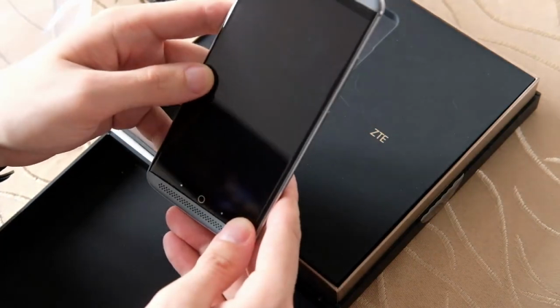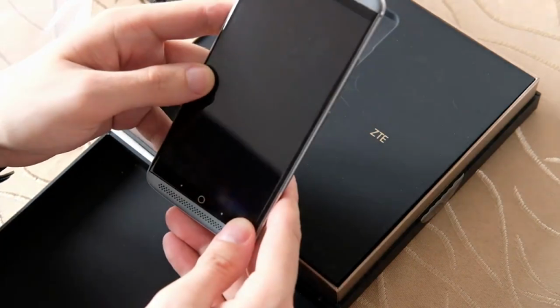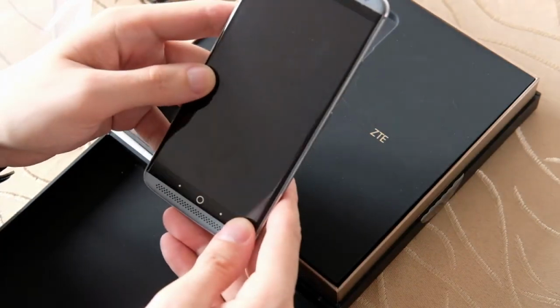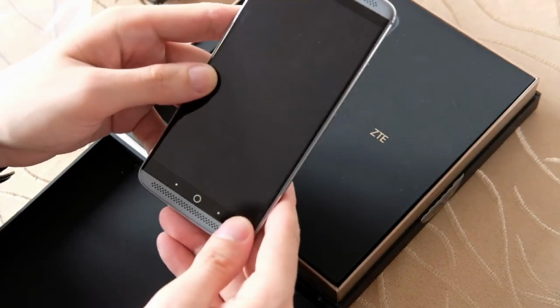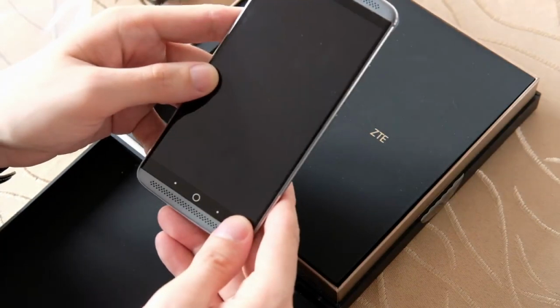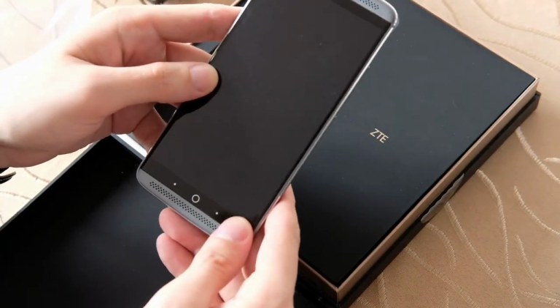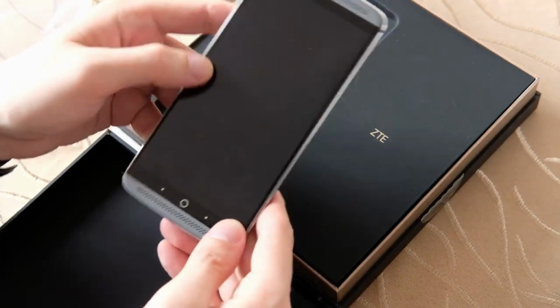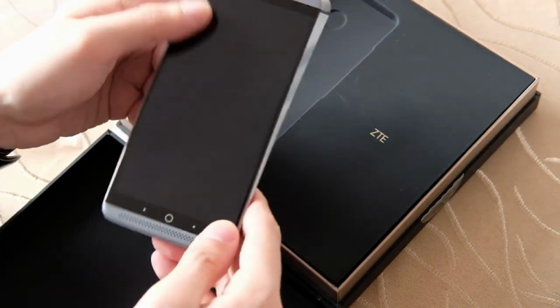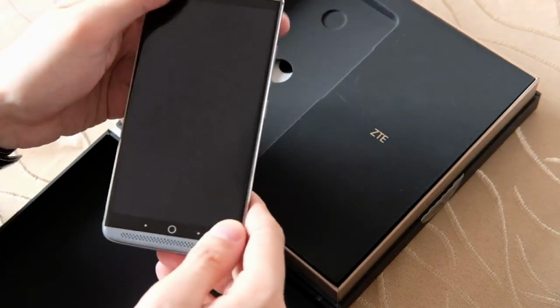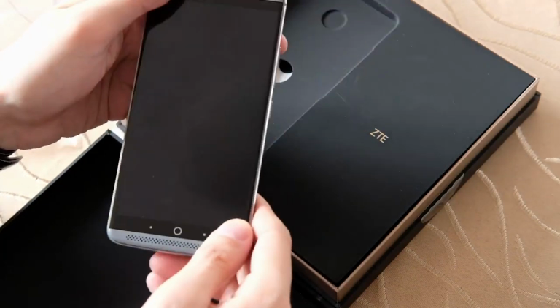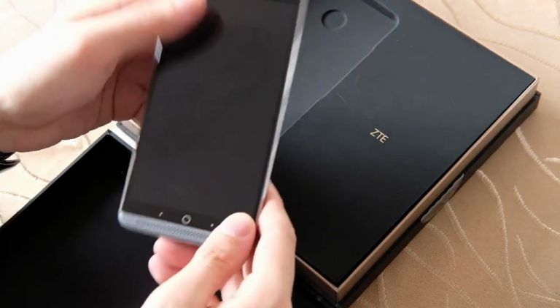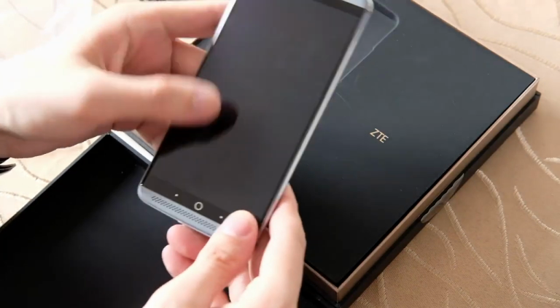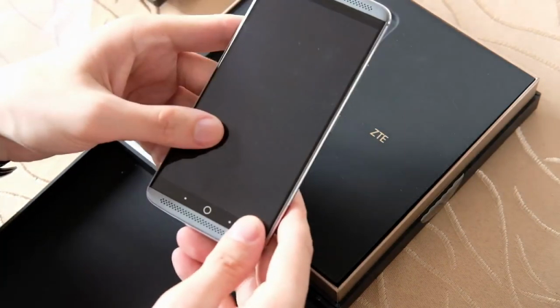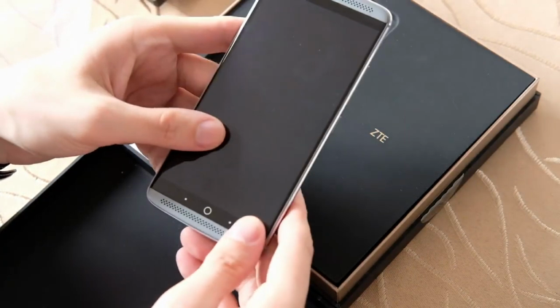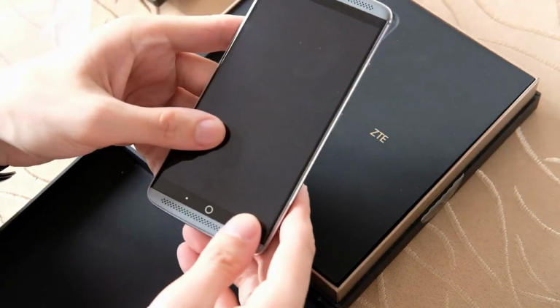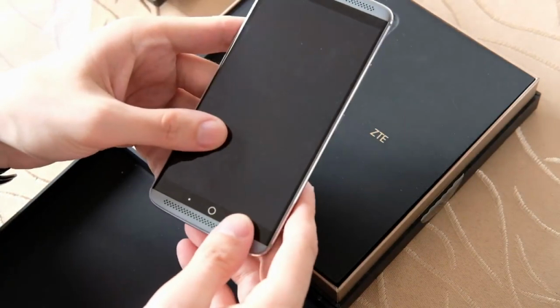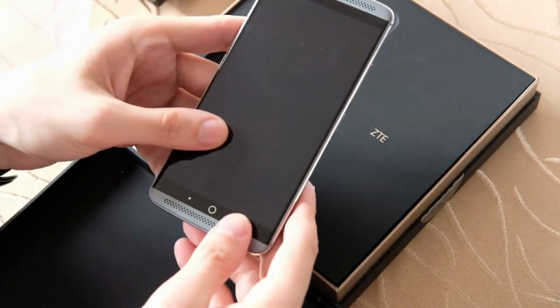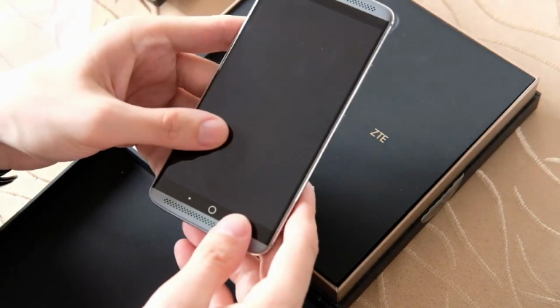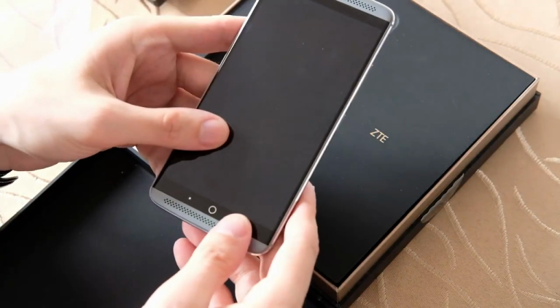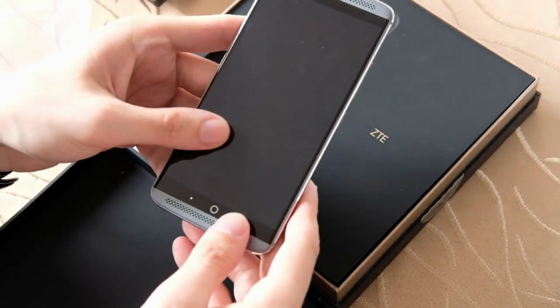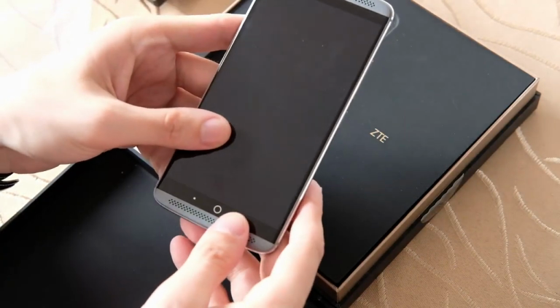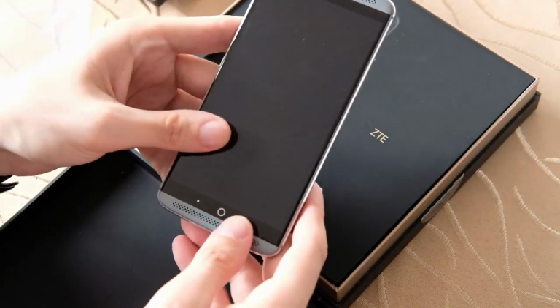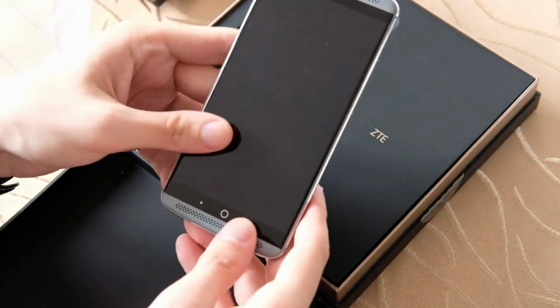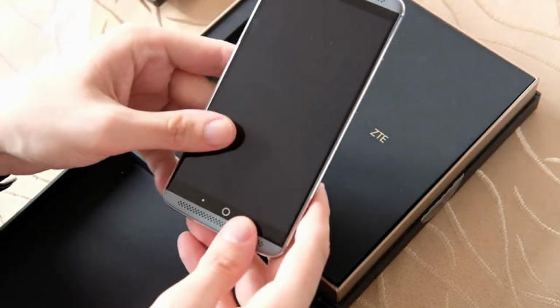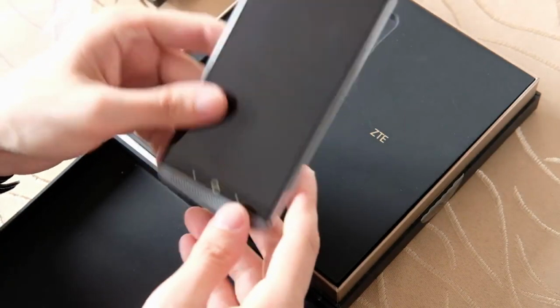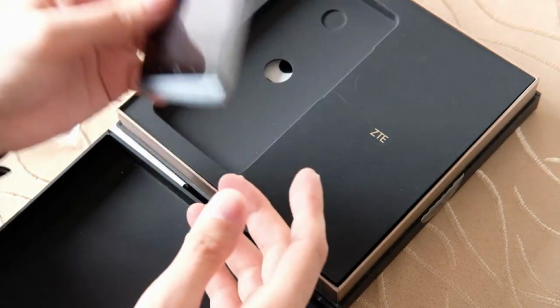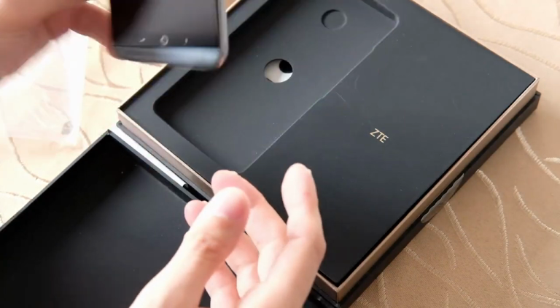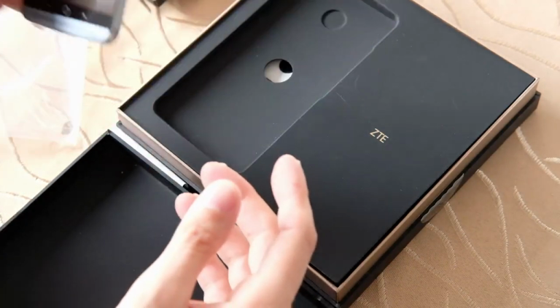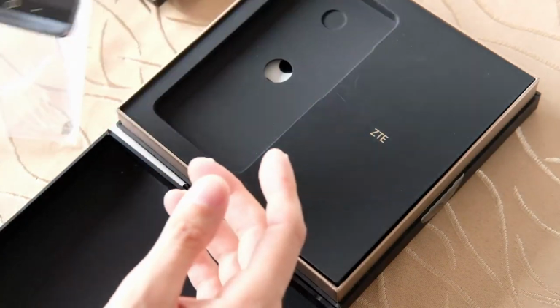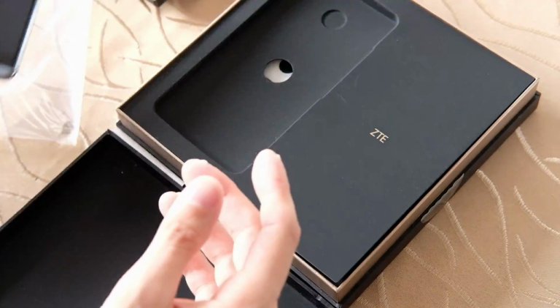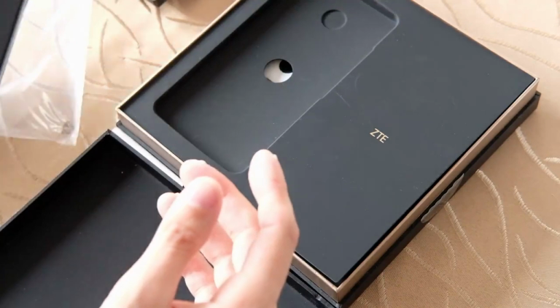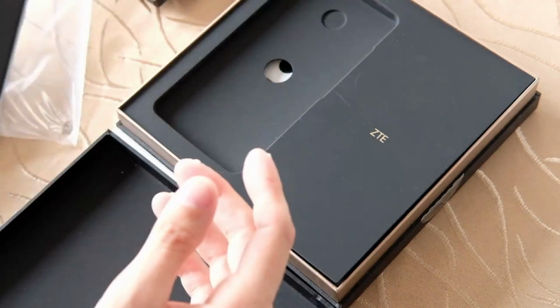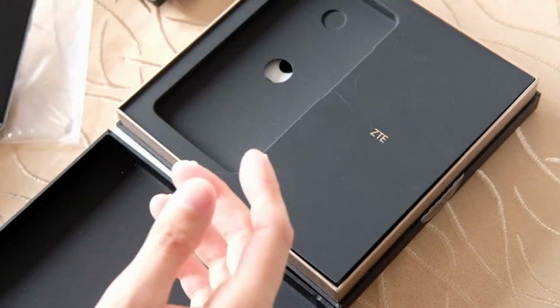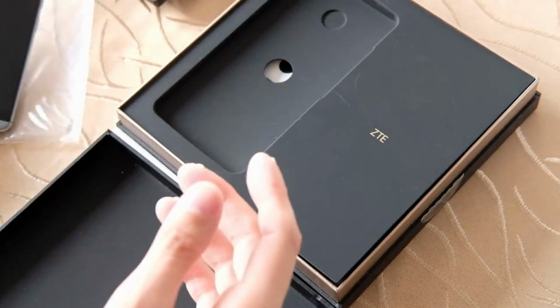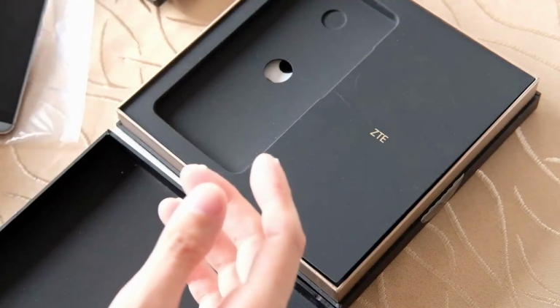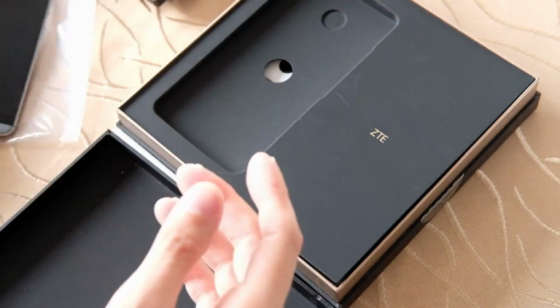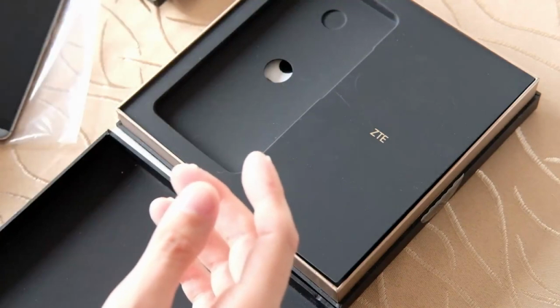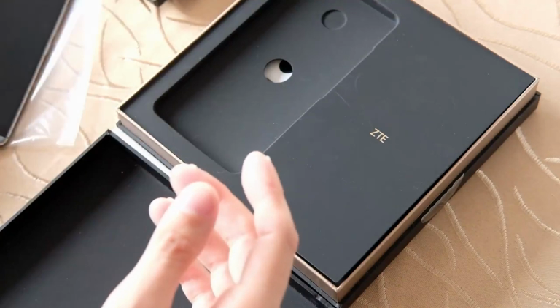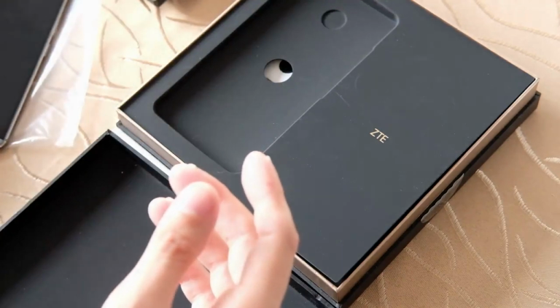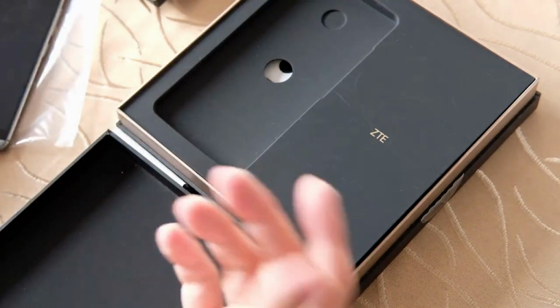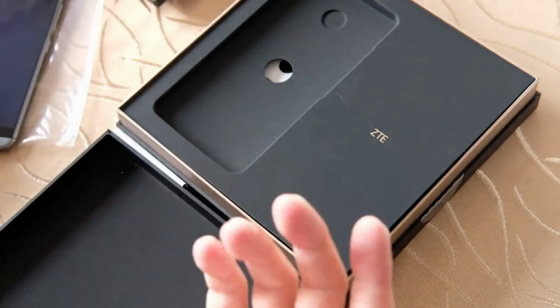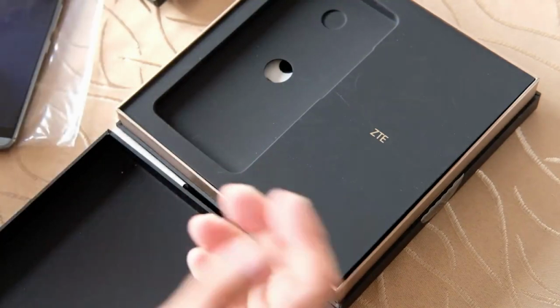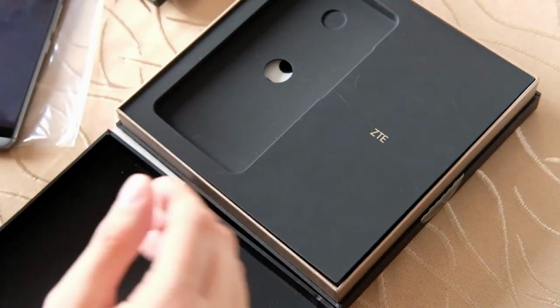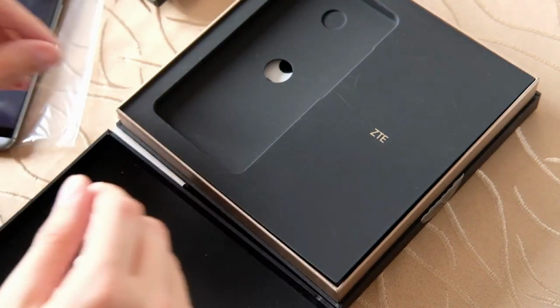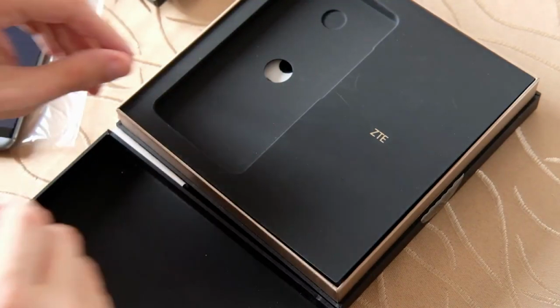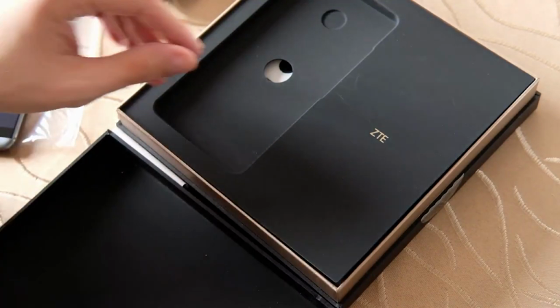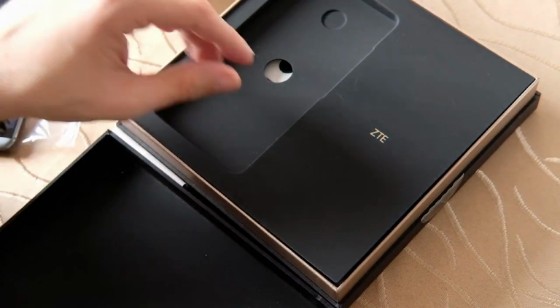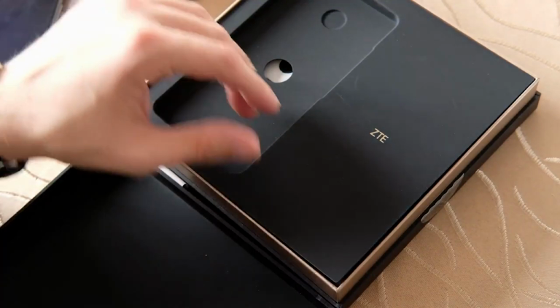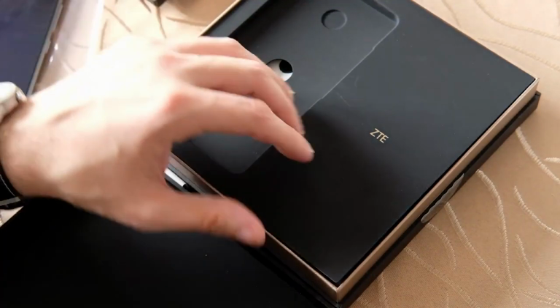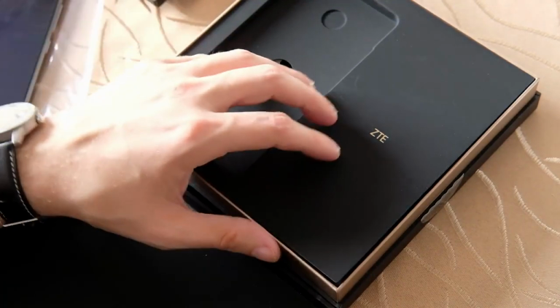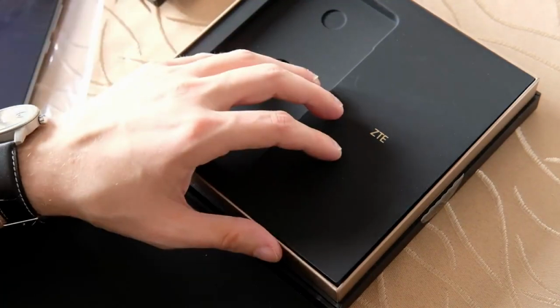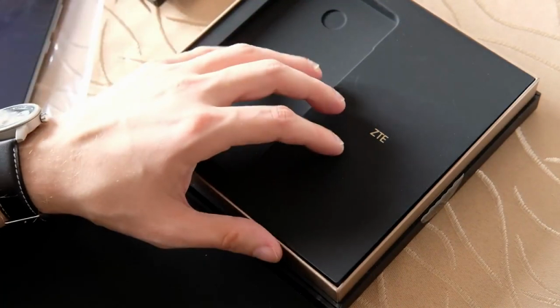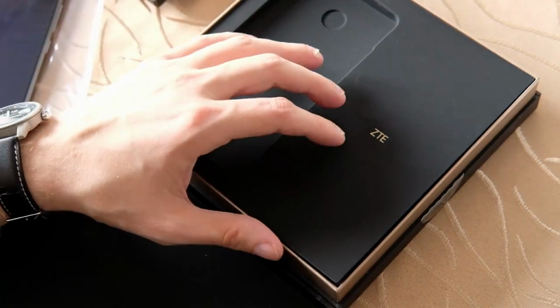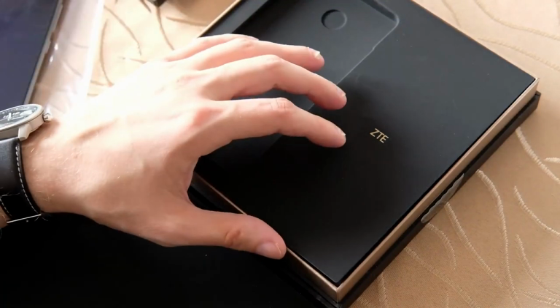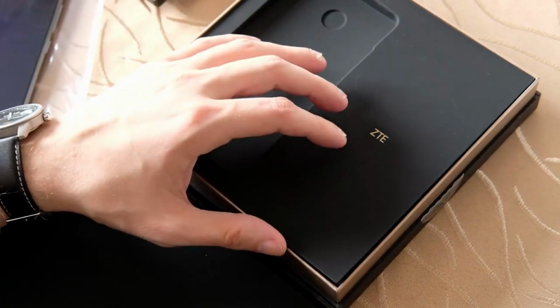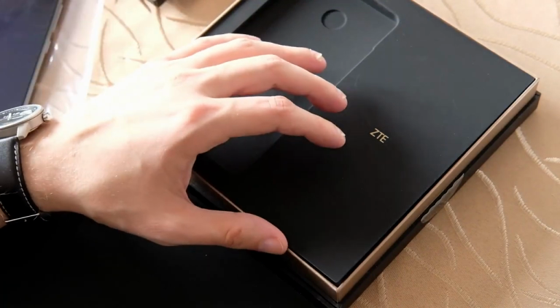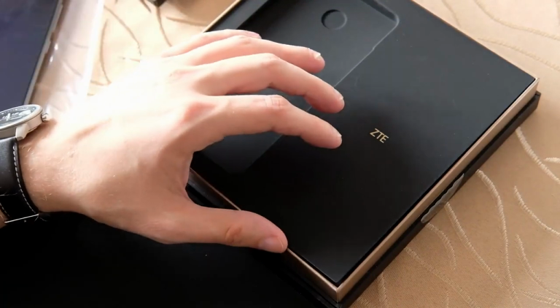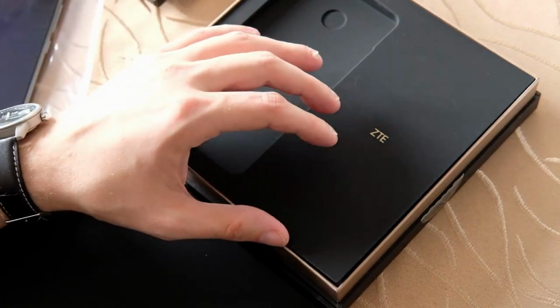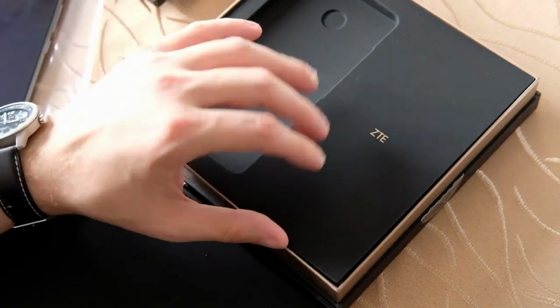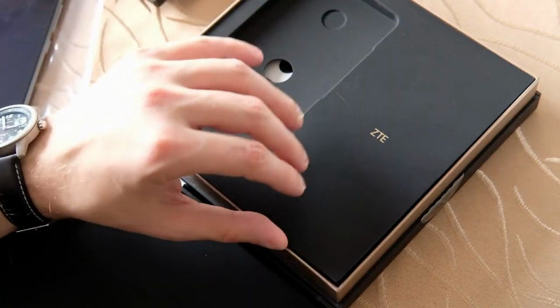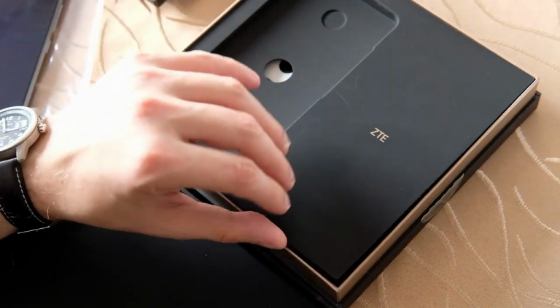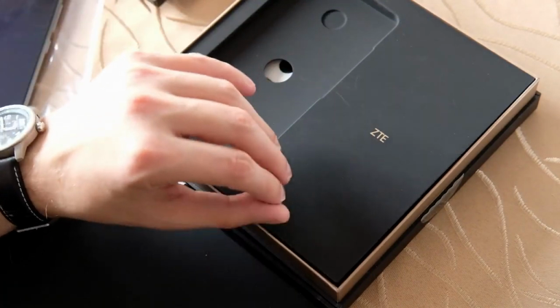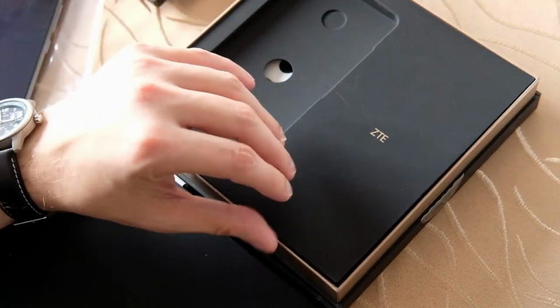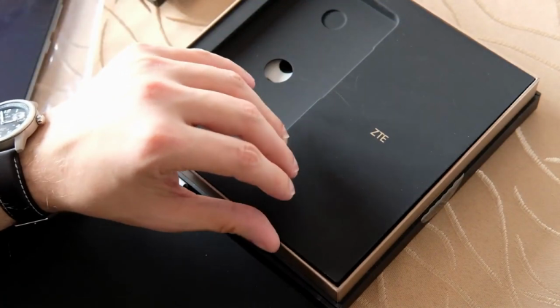Das Display ist im 16-zu-9-Format, was den einen oder anderen abschrecken kann. Aber schauen wir mal, was es noch drin gibt in dieser Verpackung.